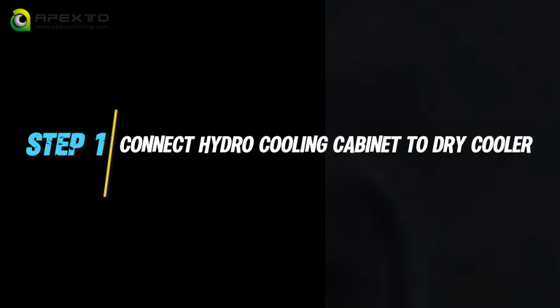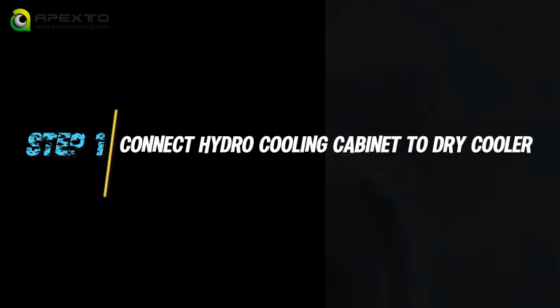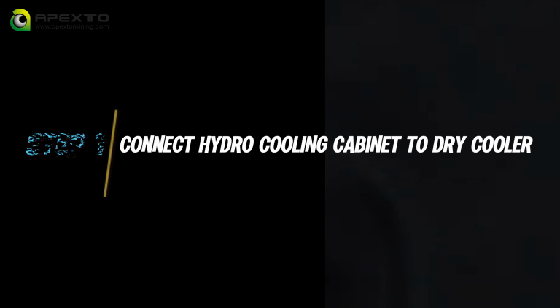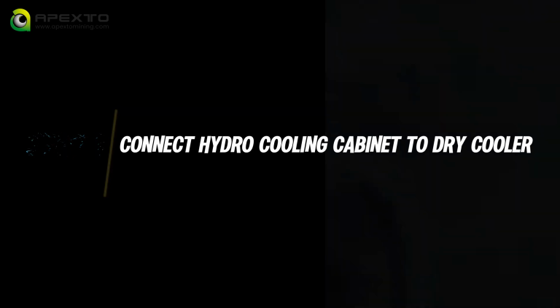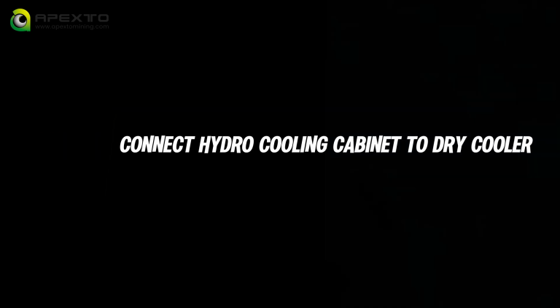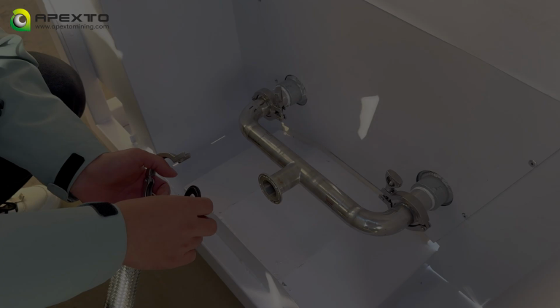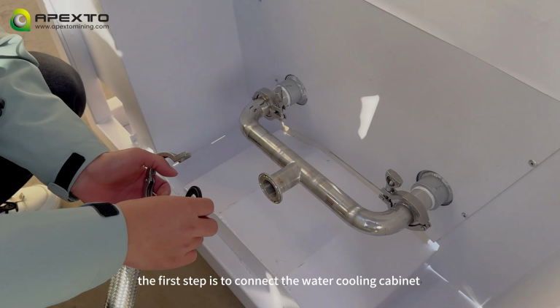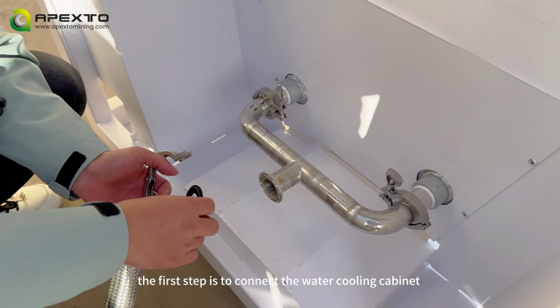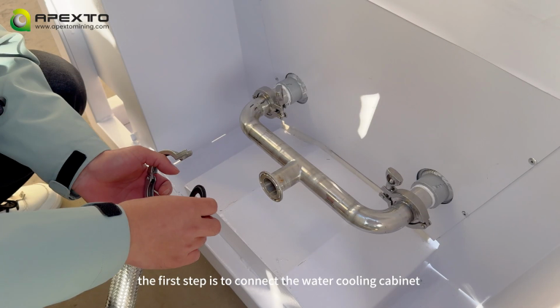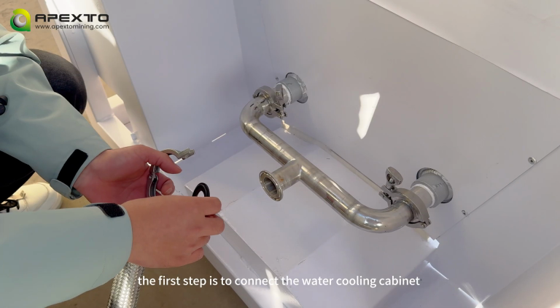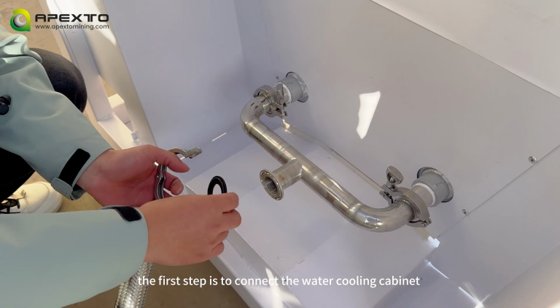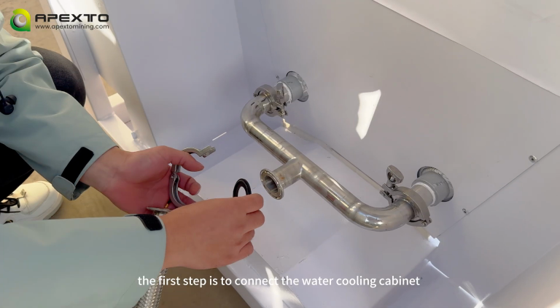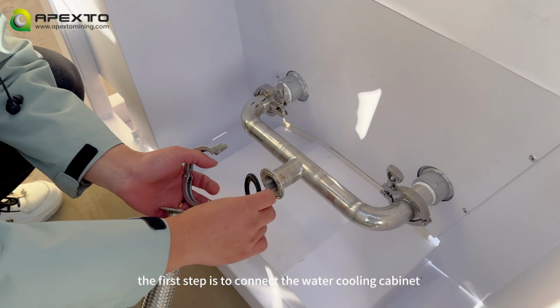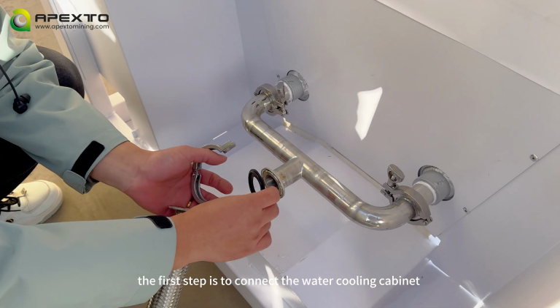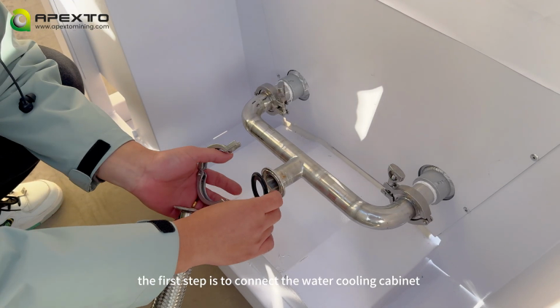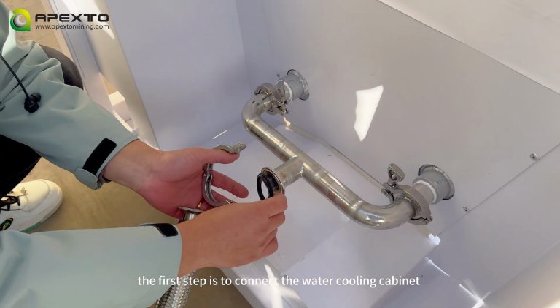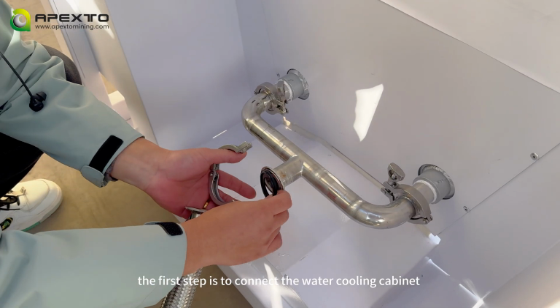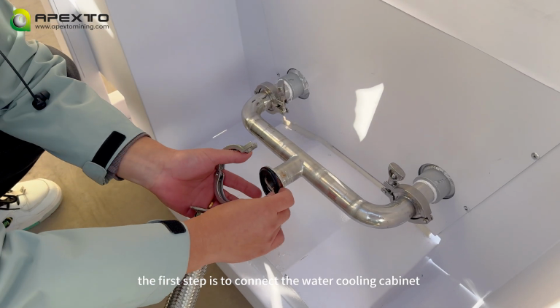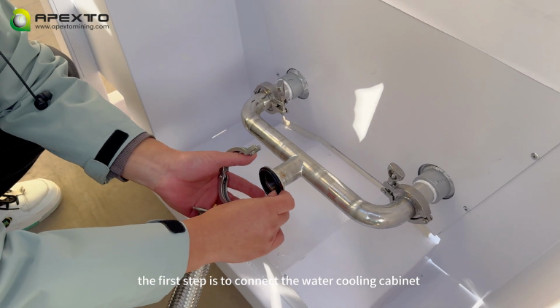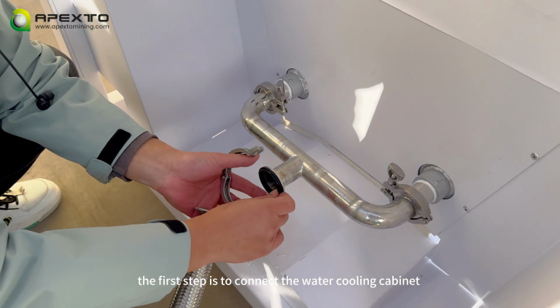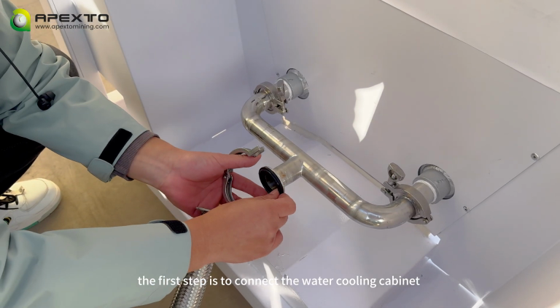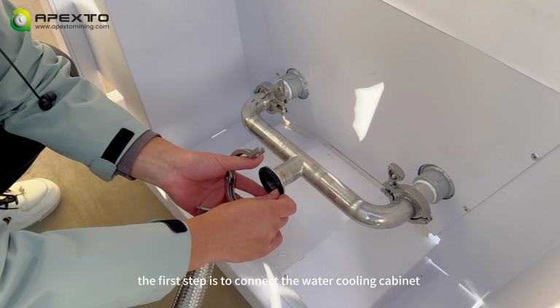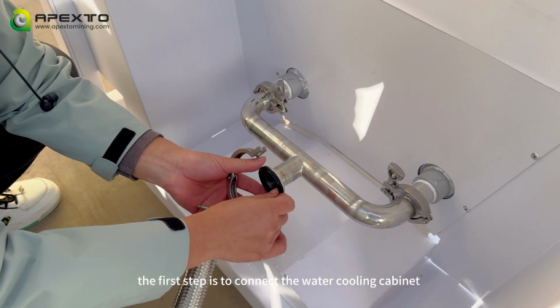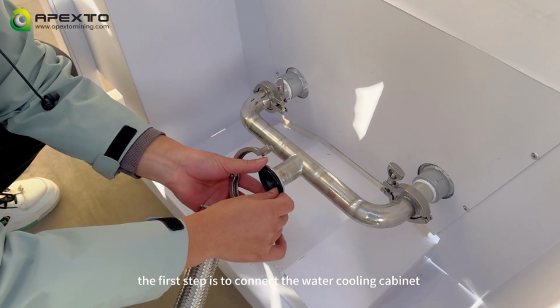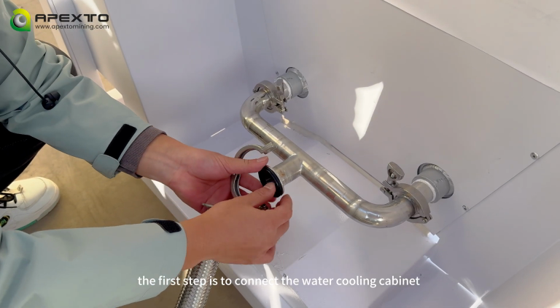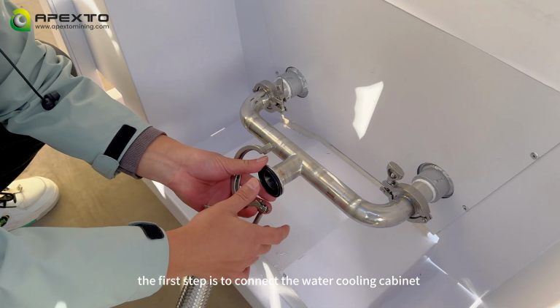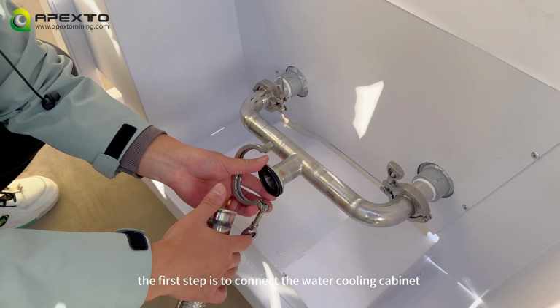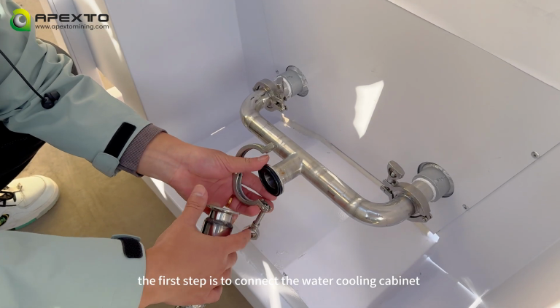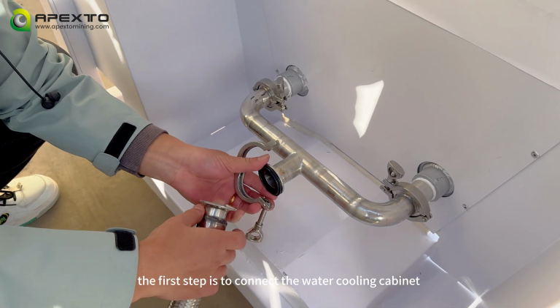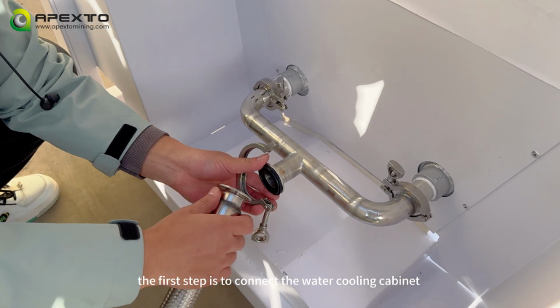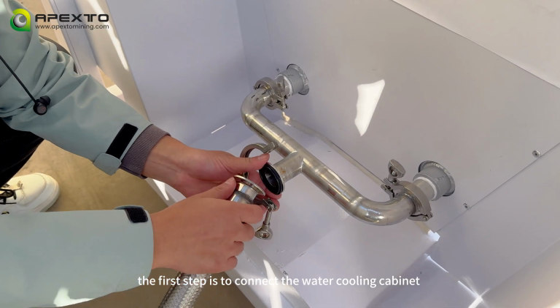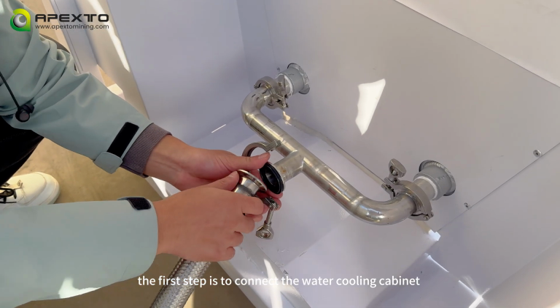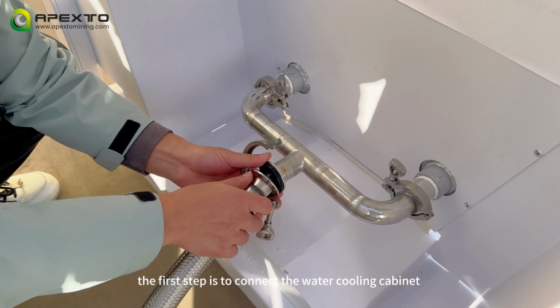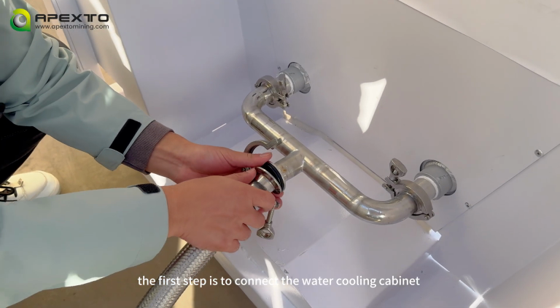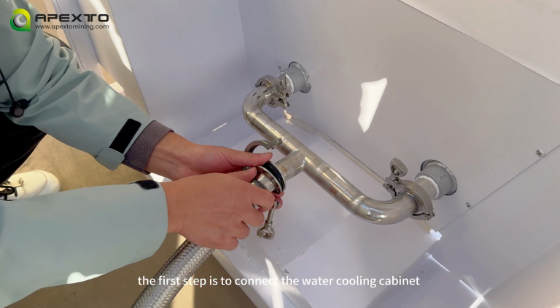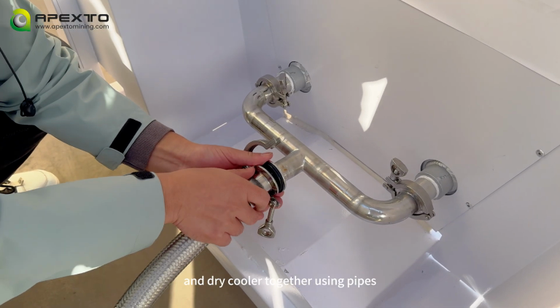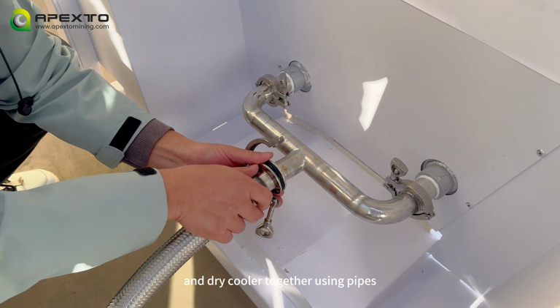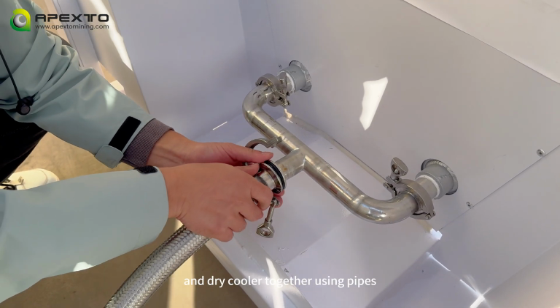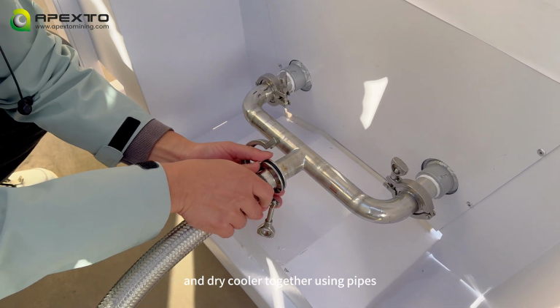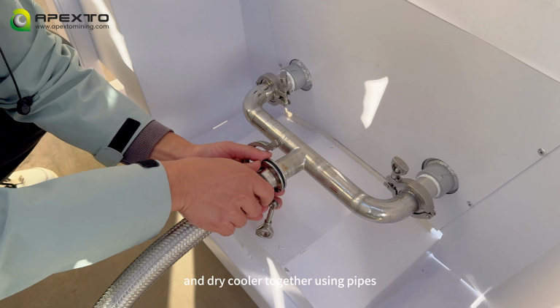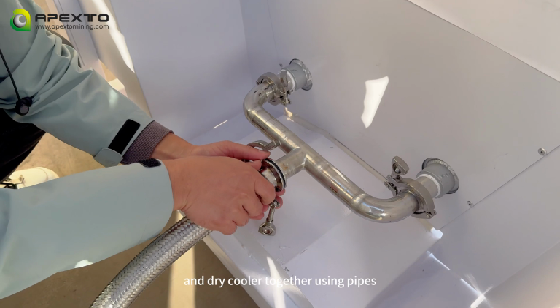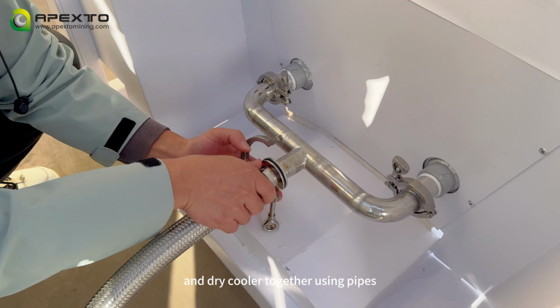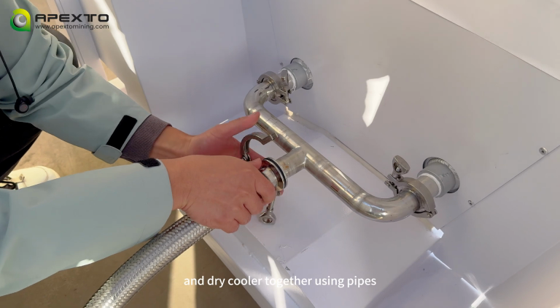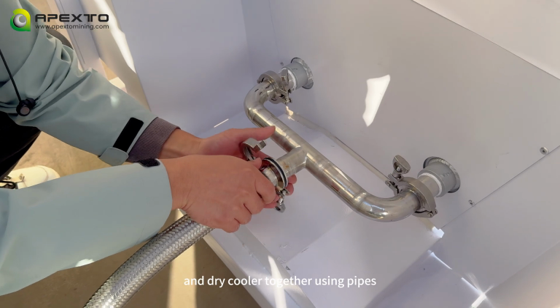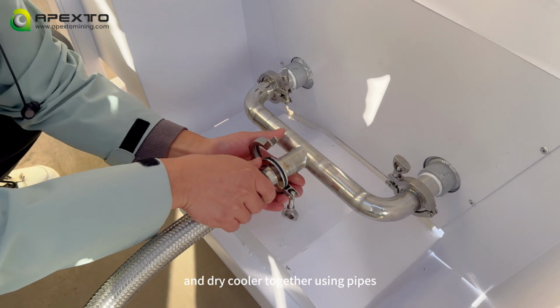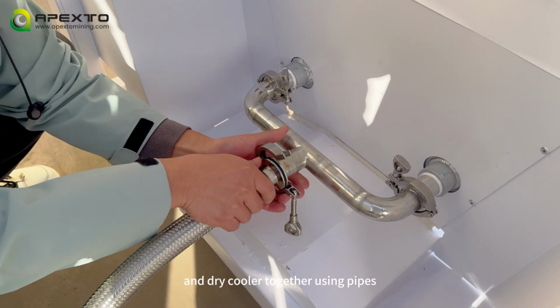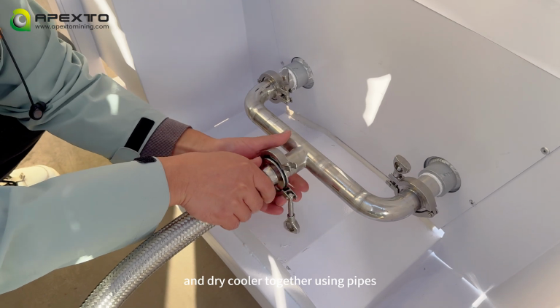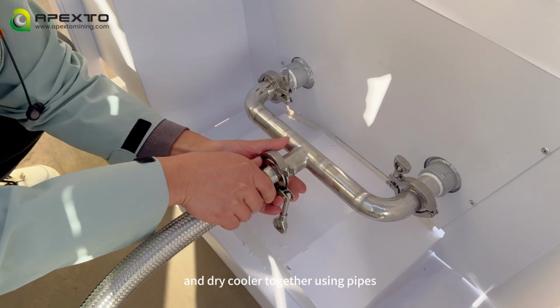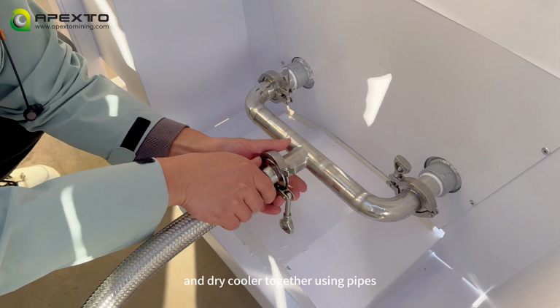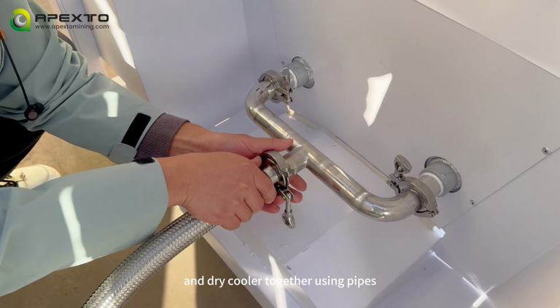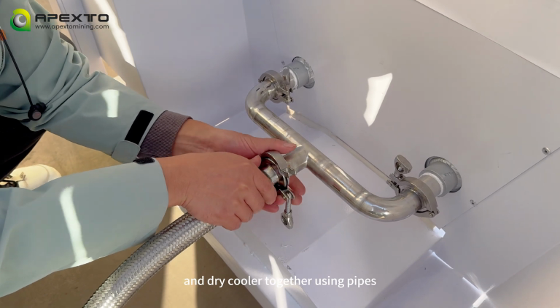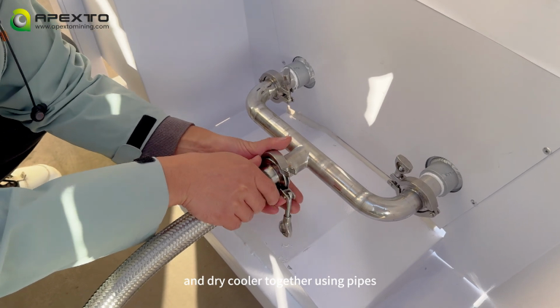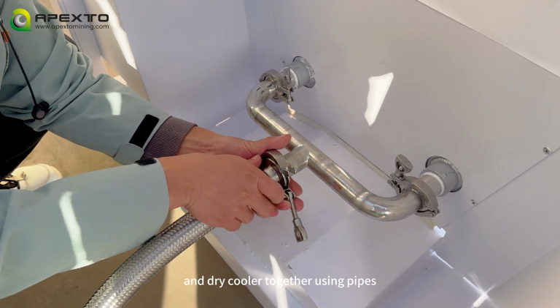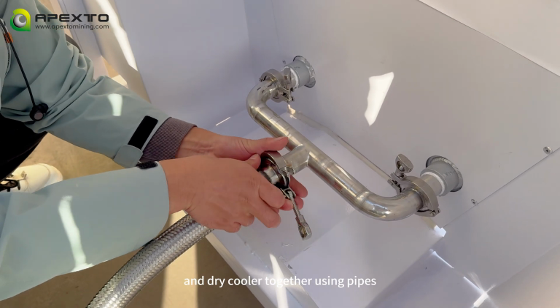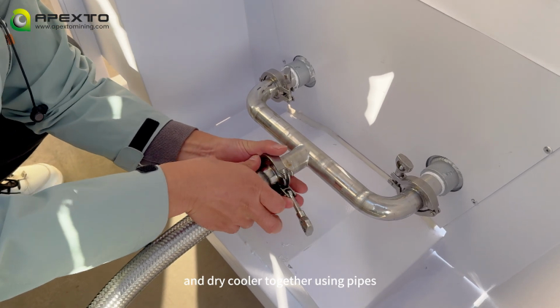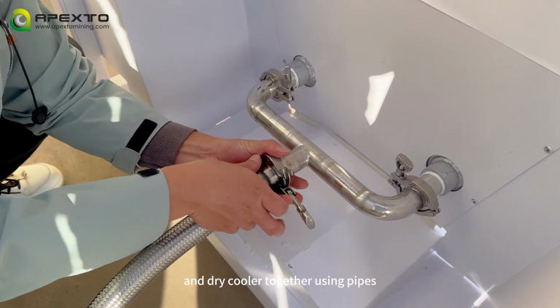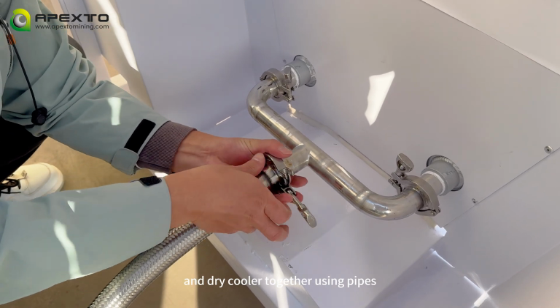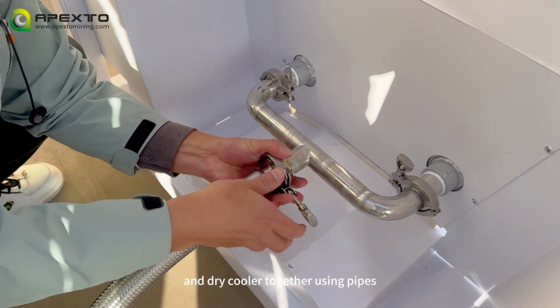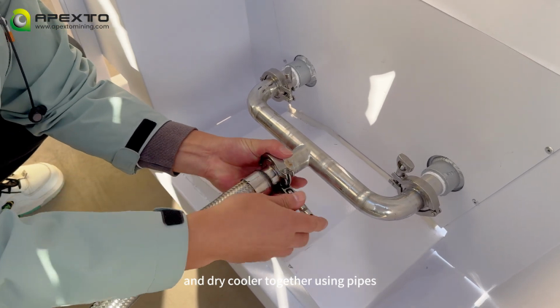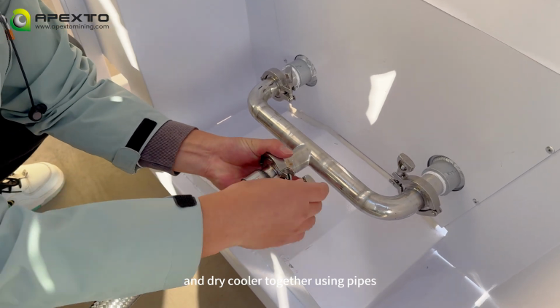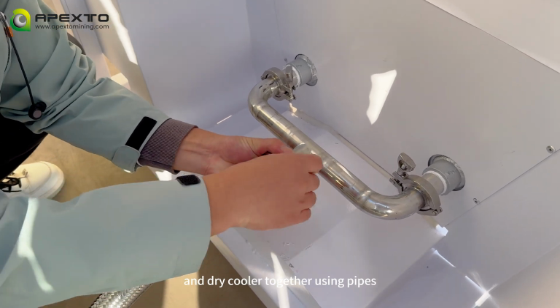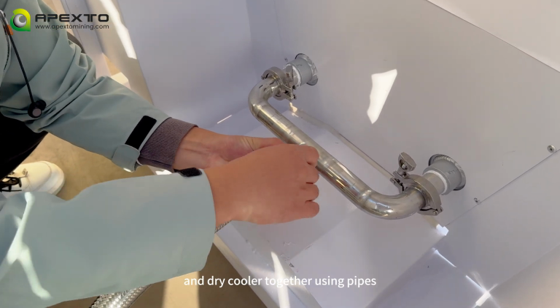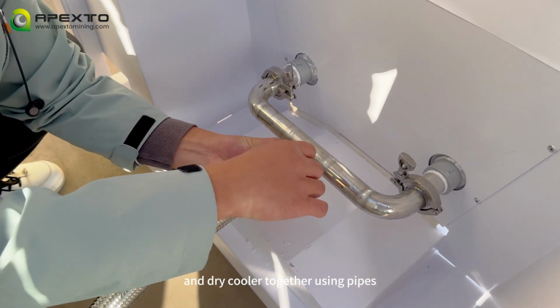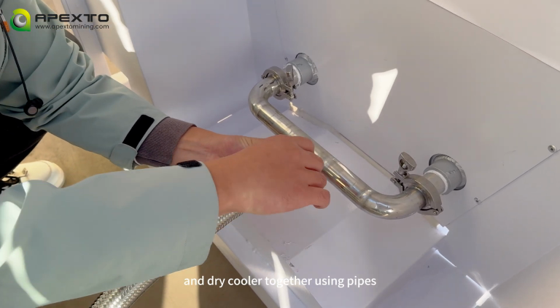The first step is to connect the water cooling cabinet and the dry cooler together using pipes.